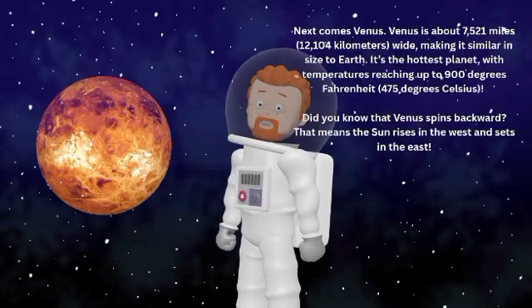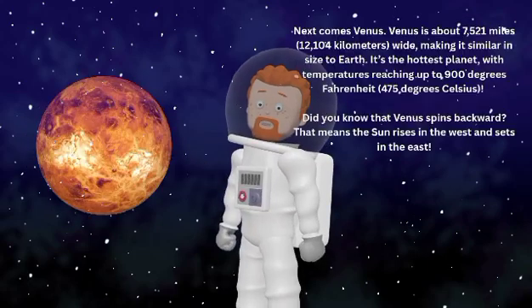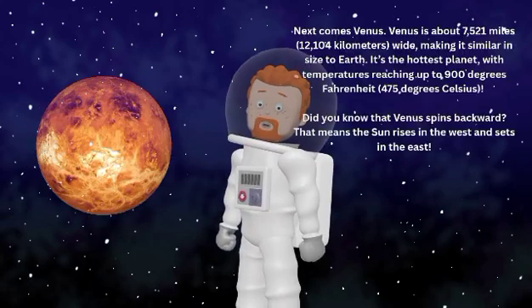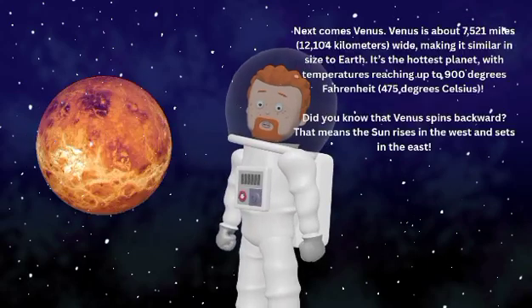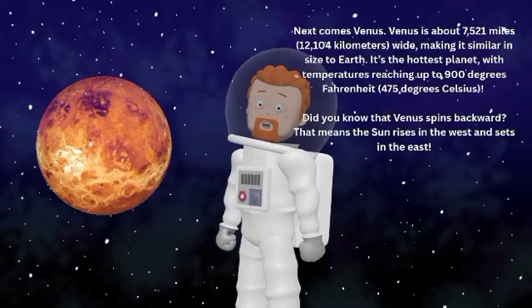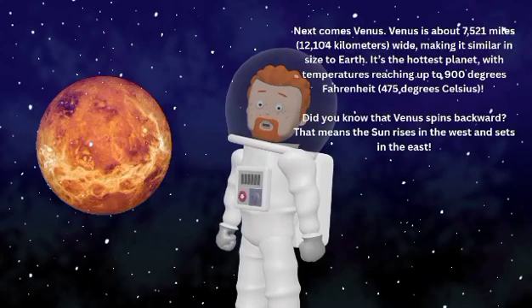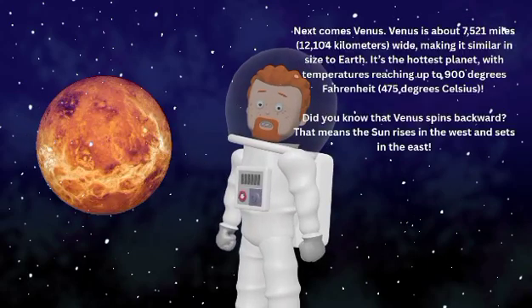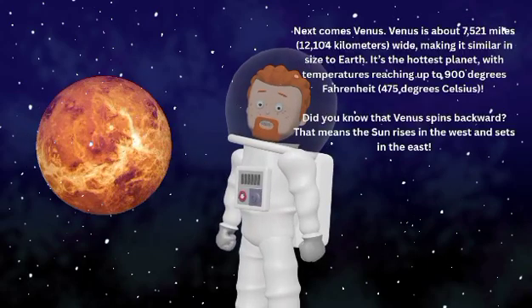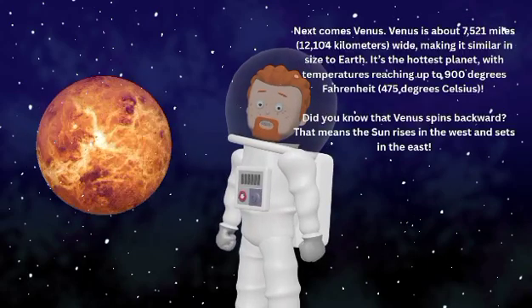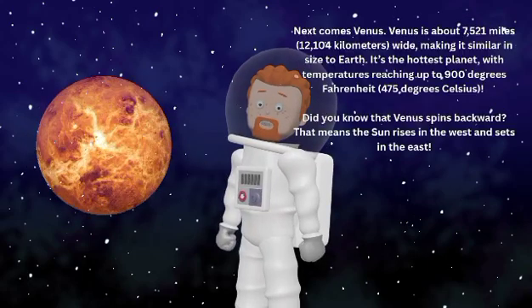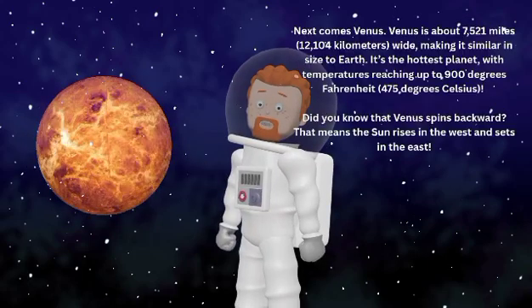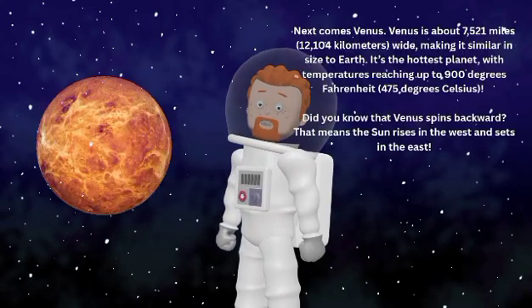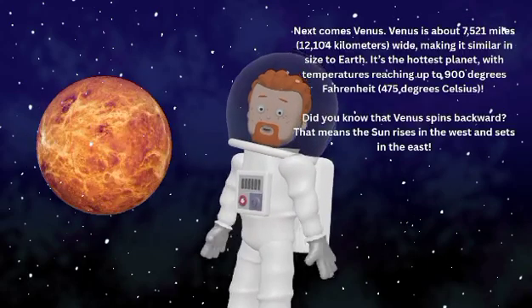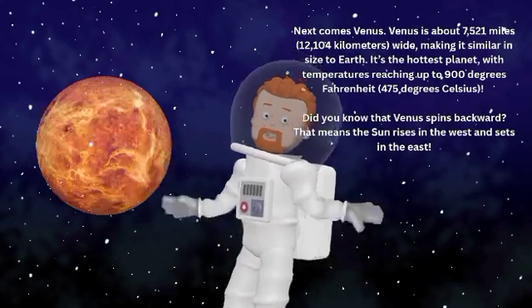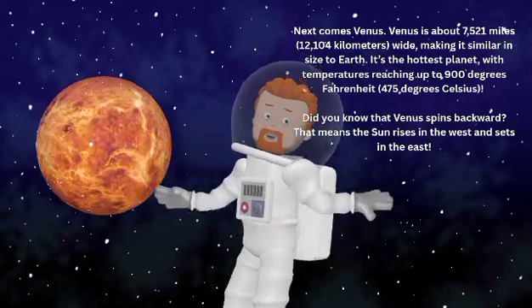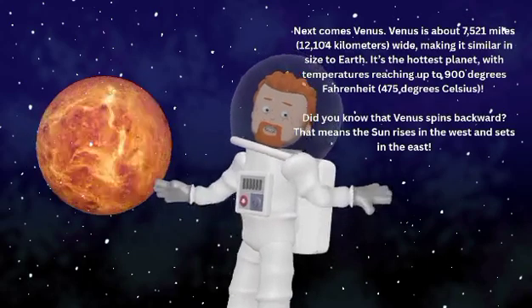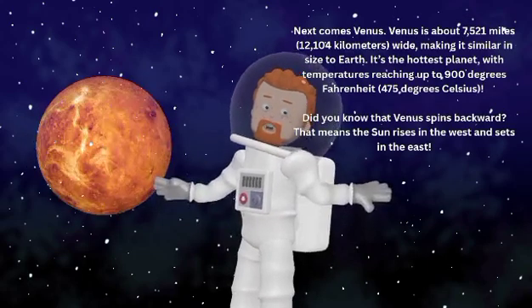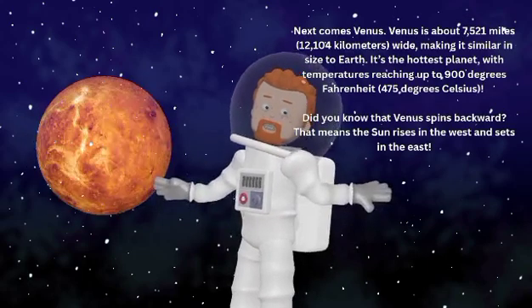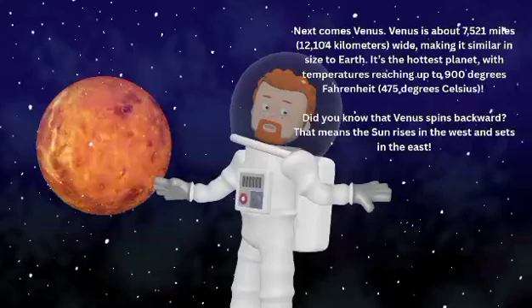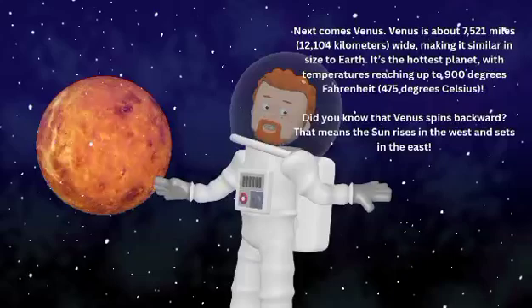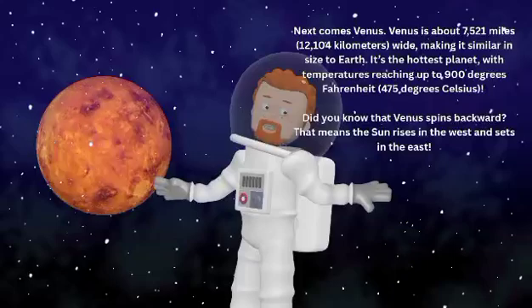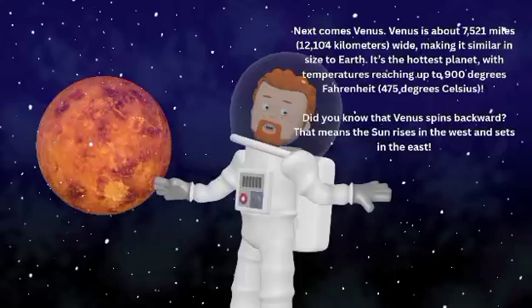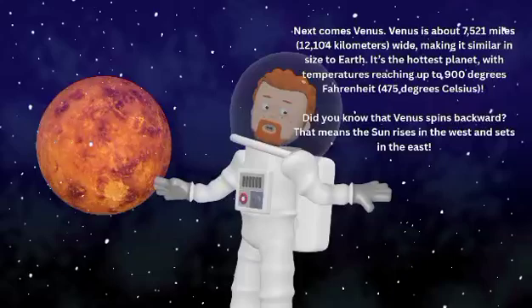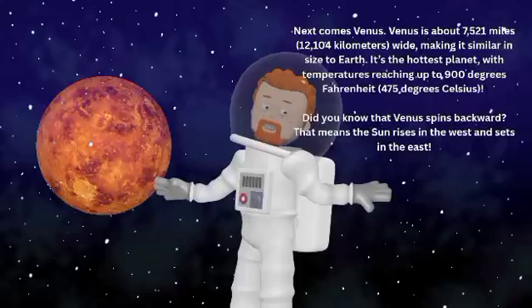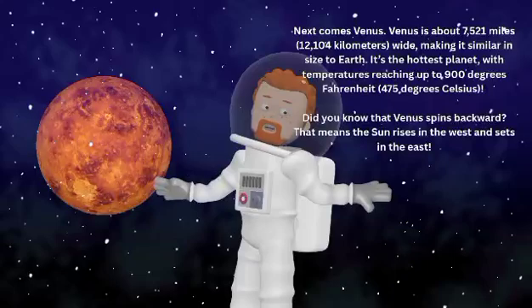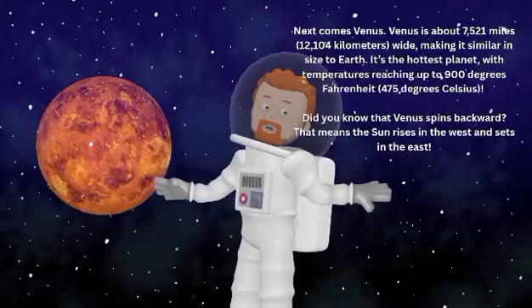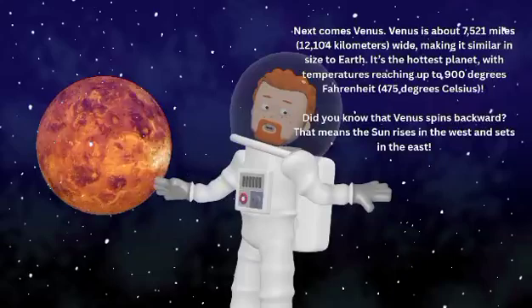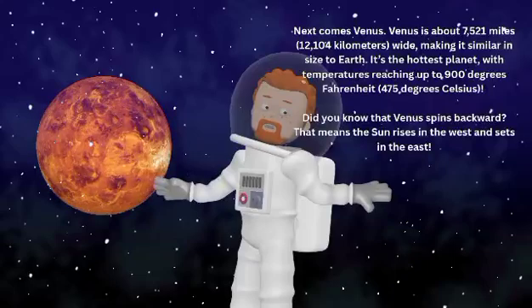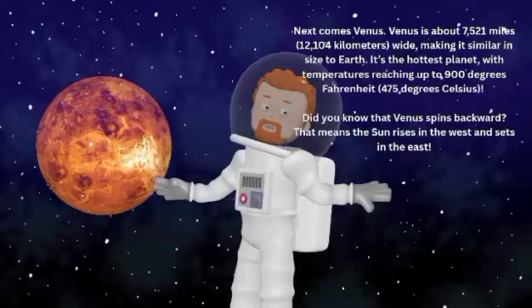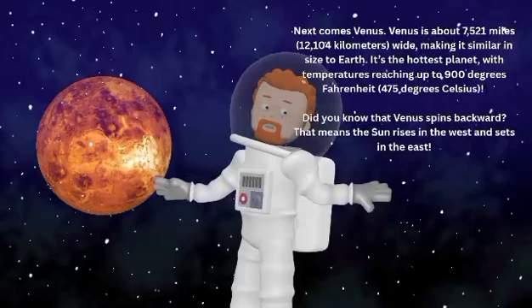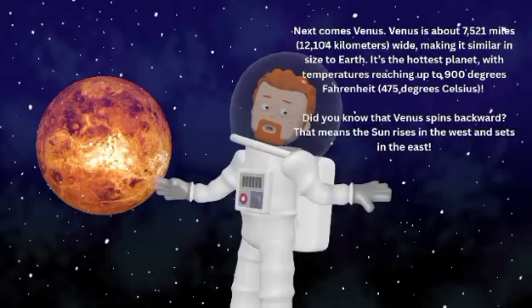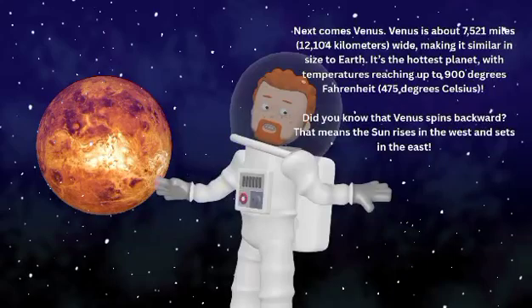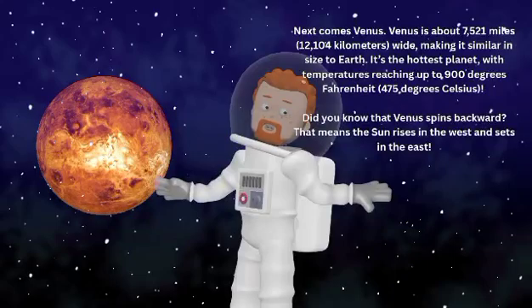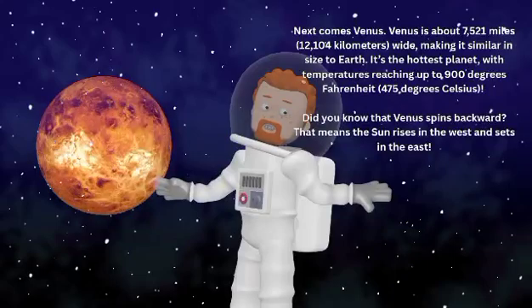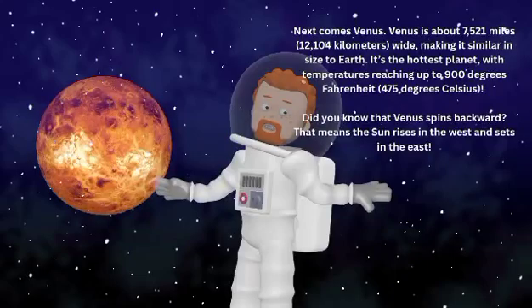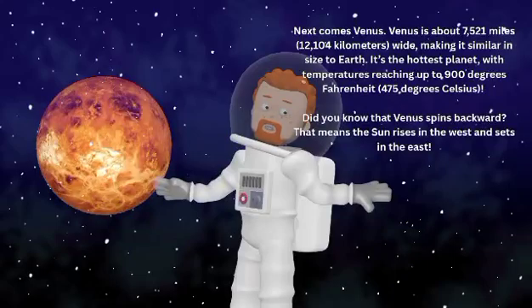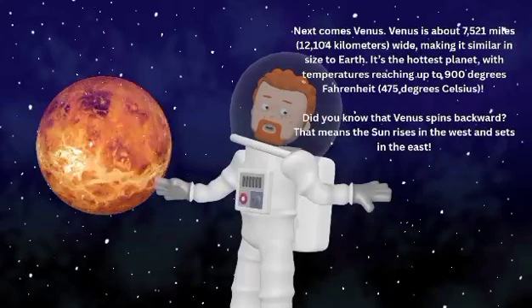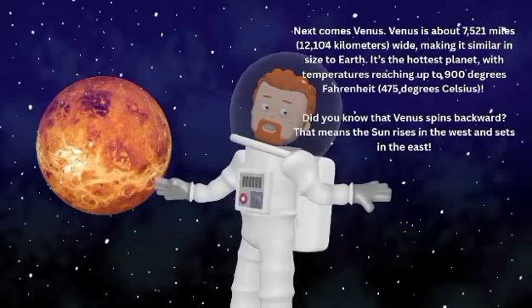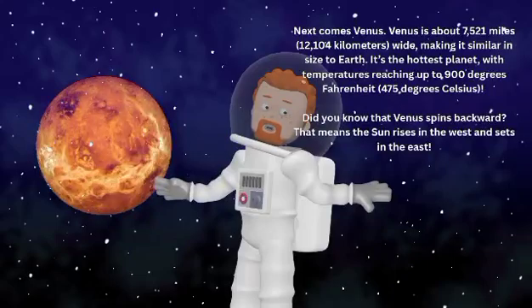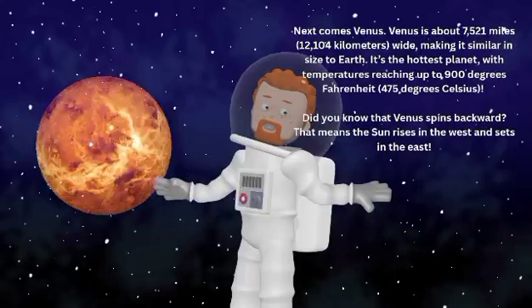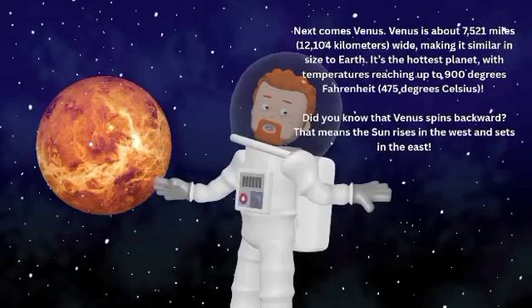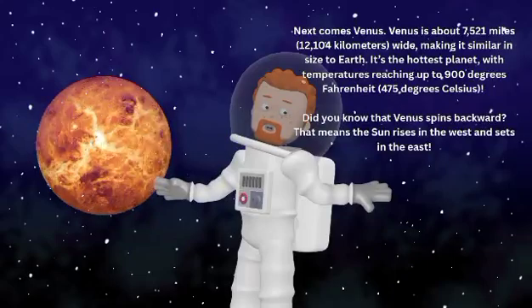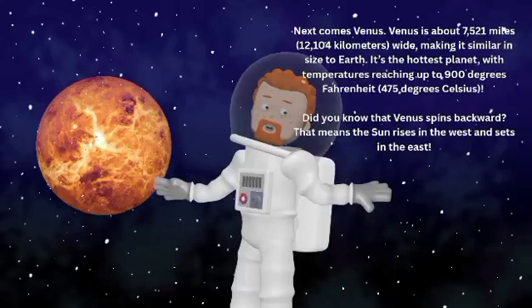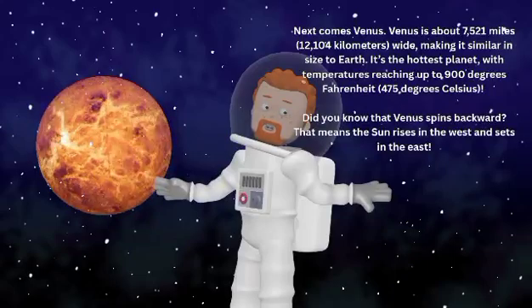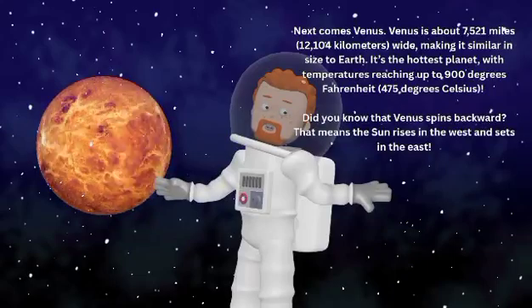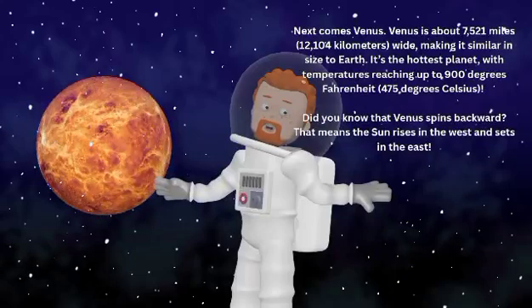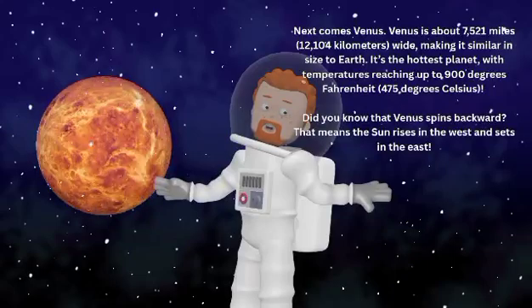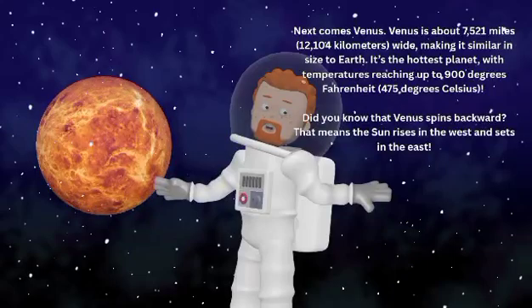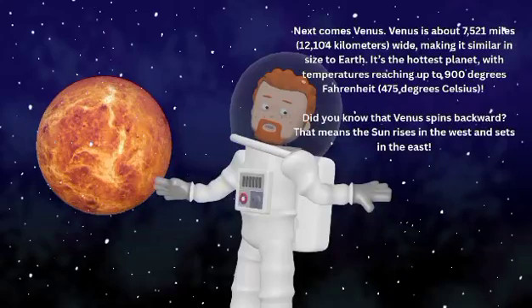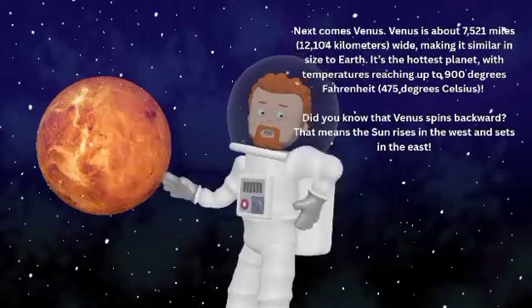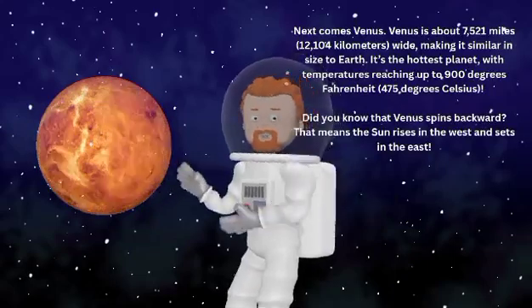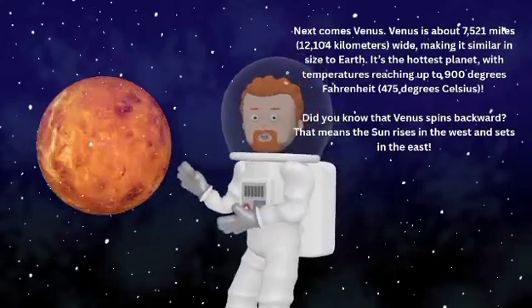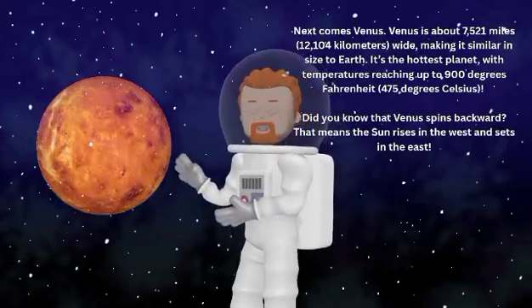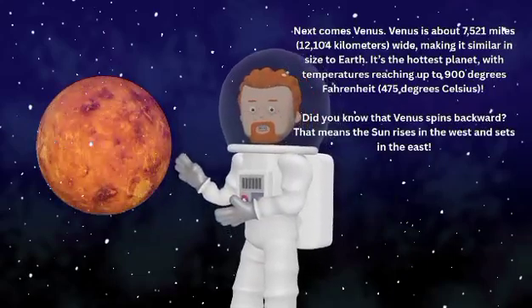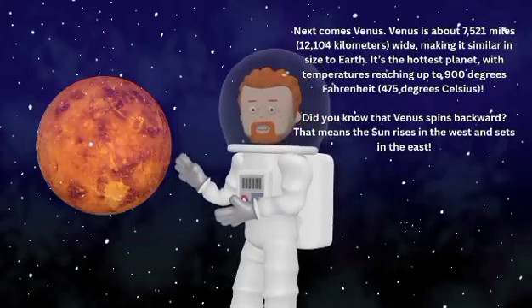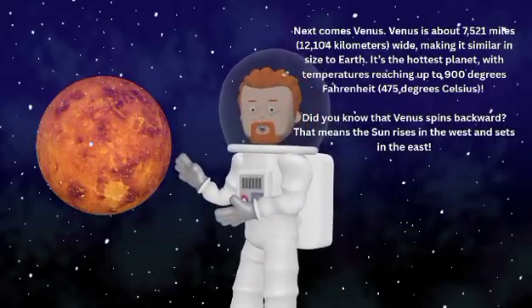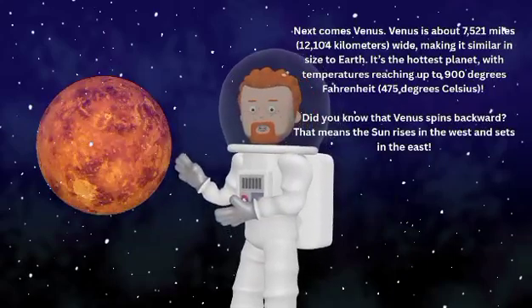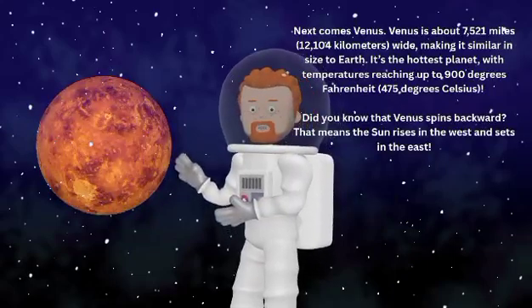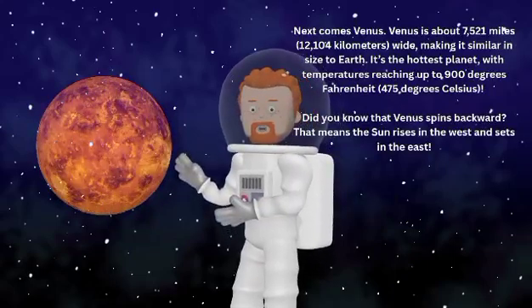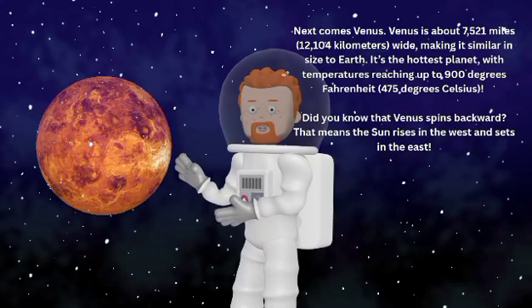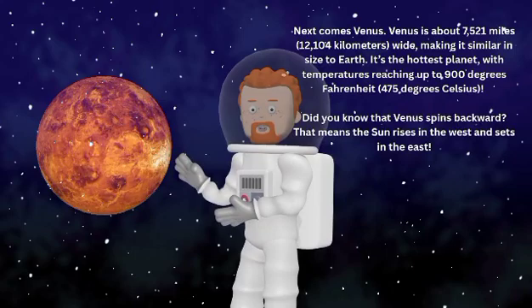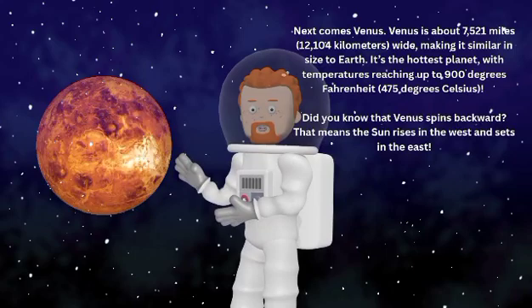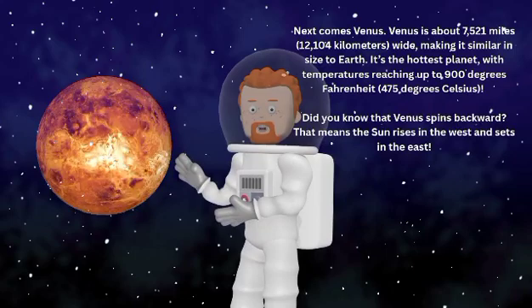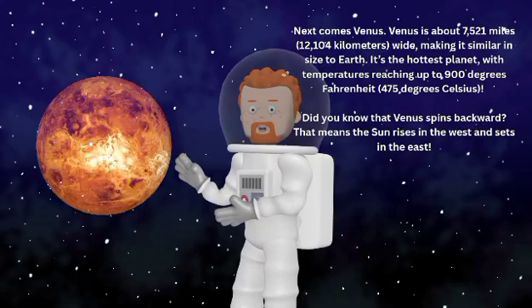Fun fact — Mercury has no atmosphere, so it gets super hot during the day and freezing cold during the night.